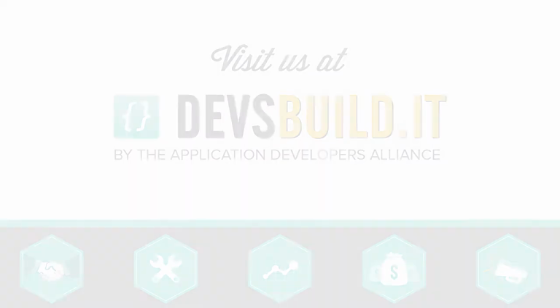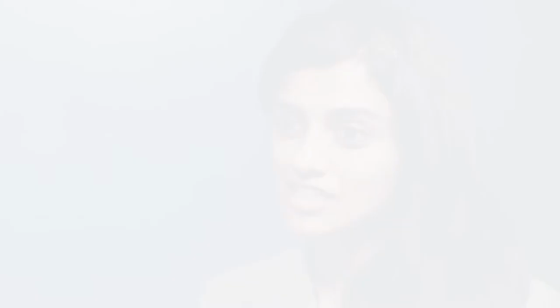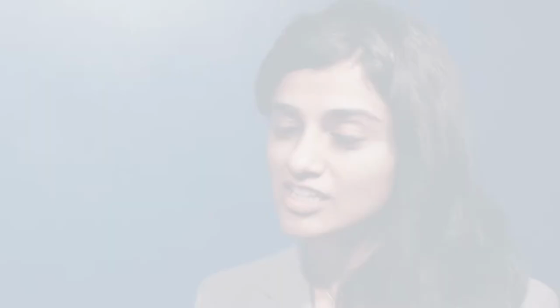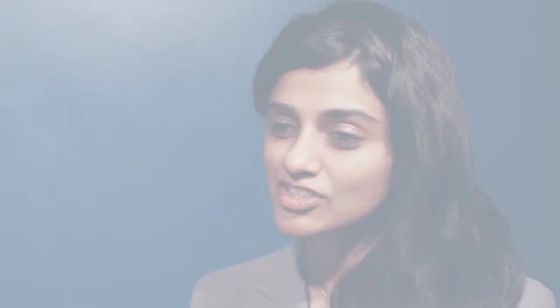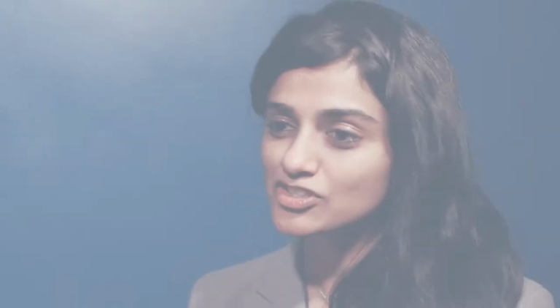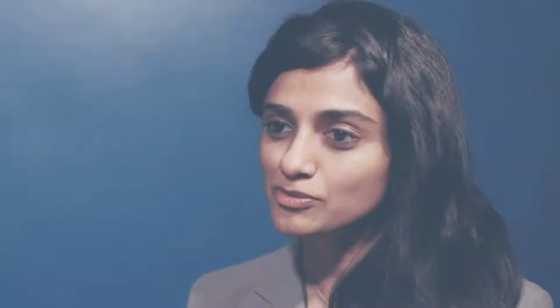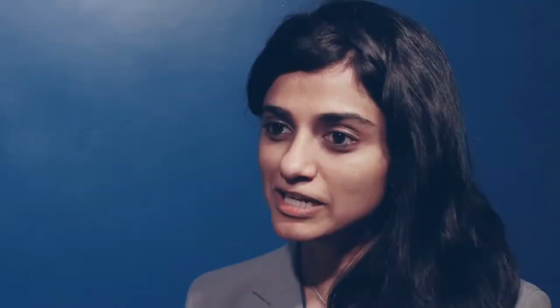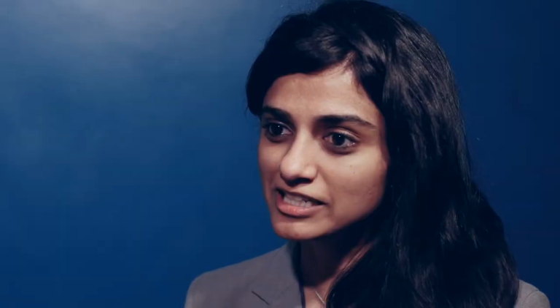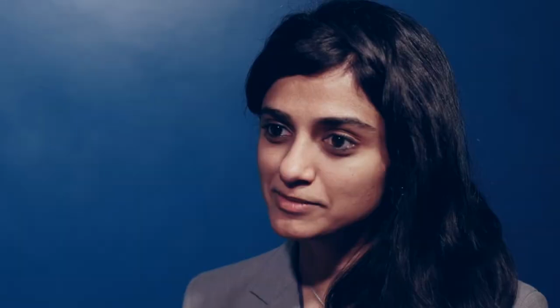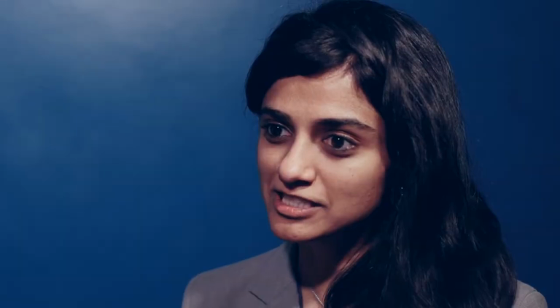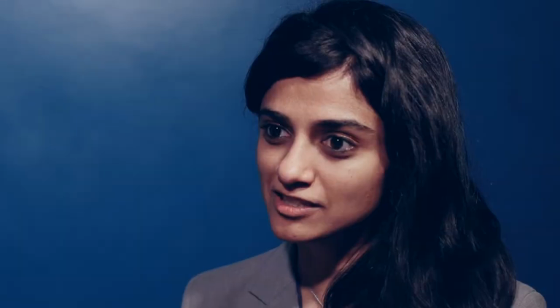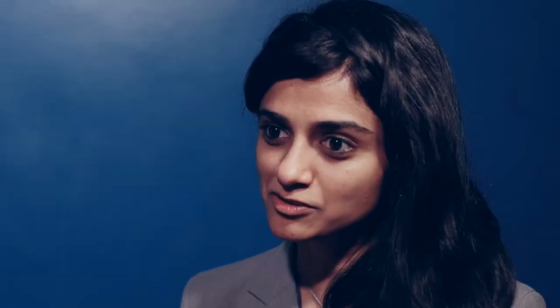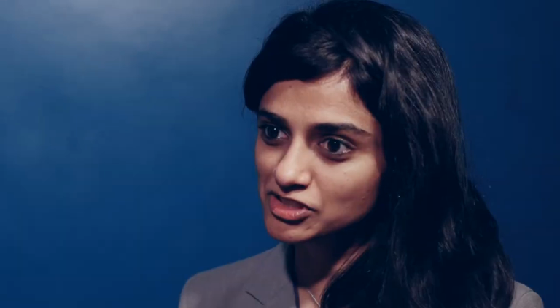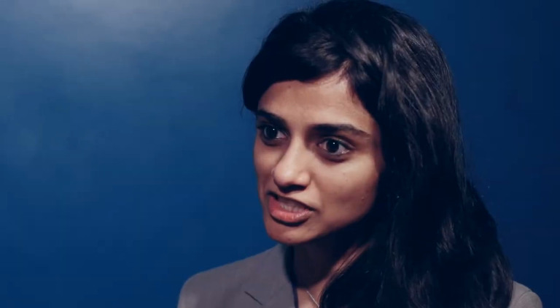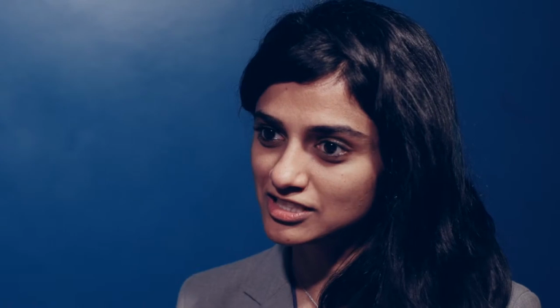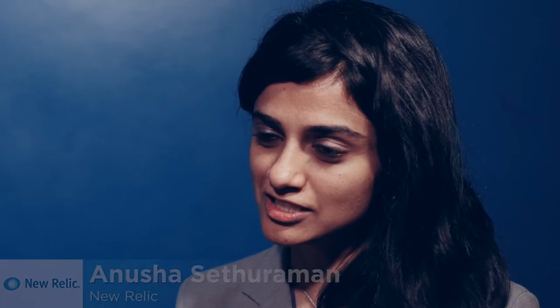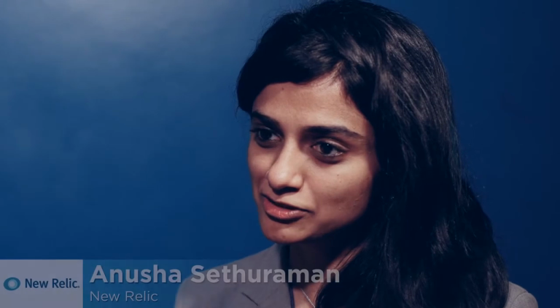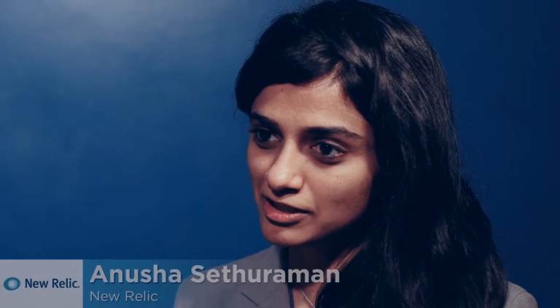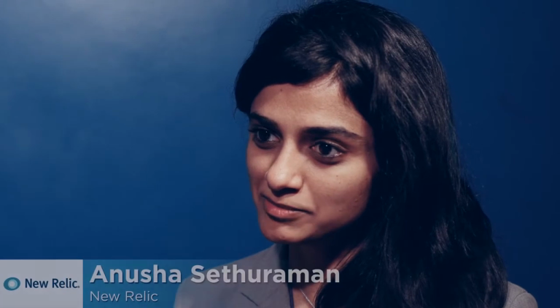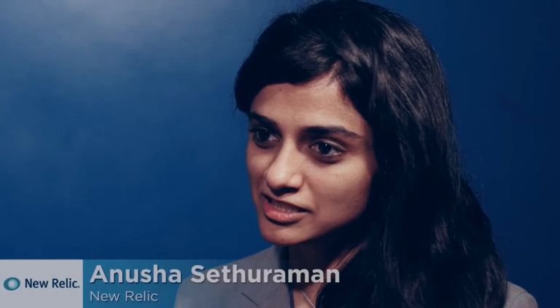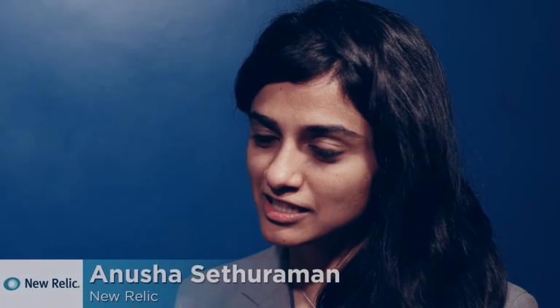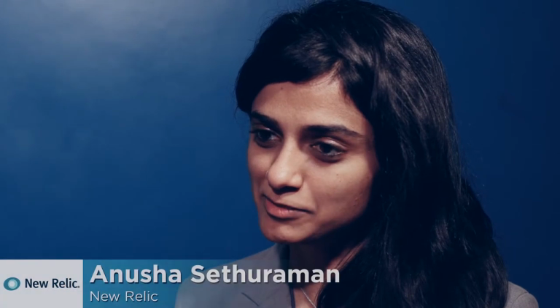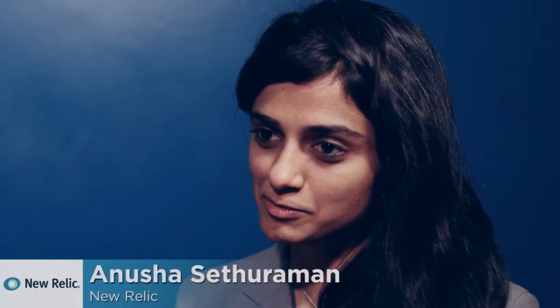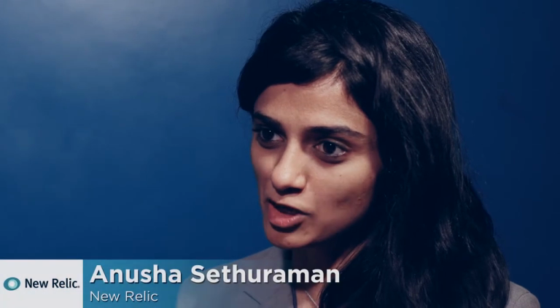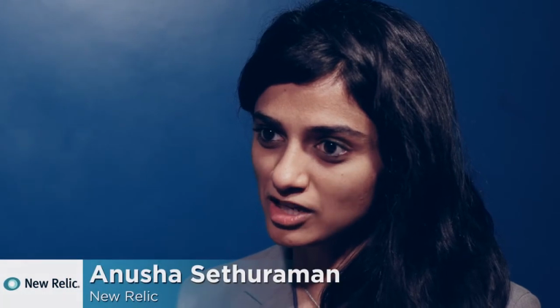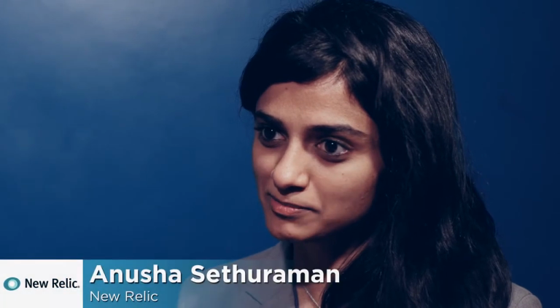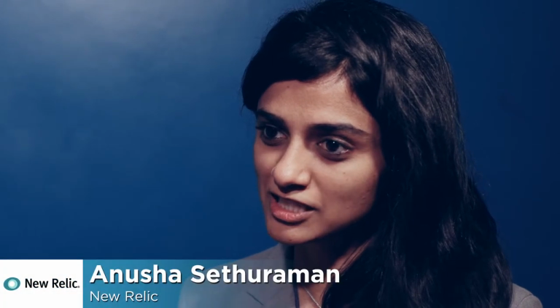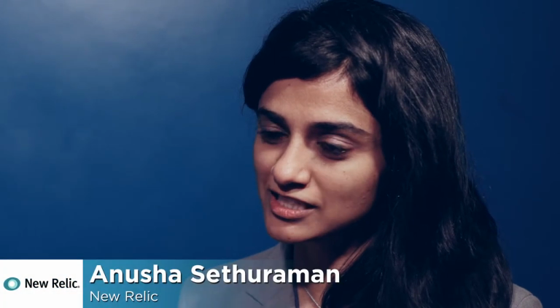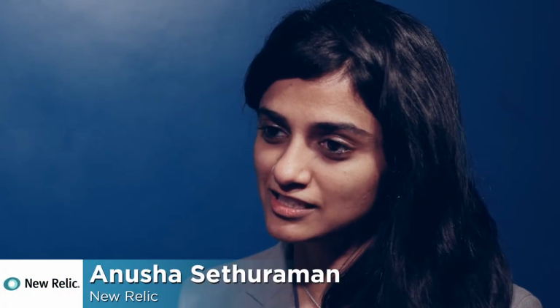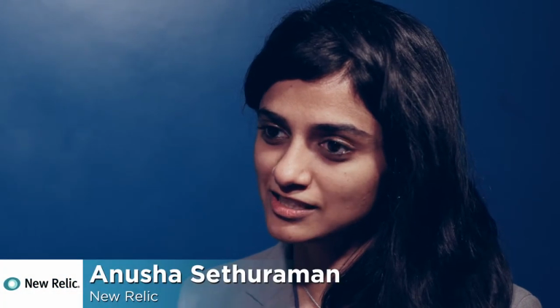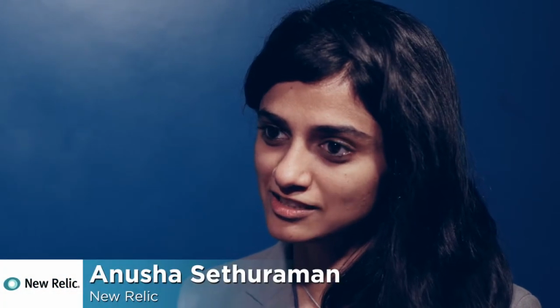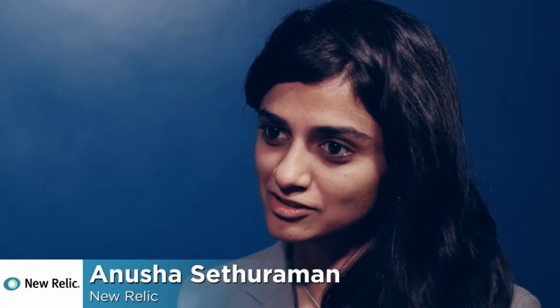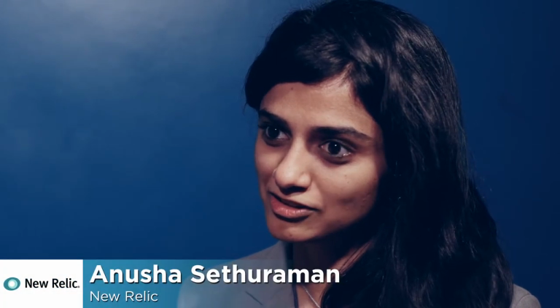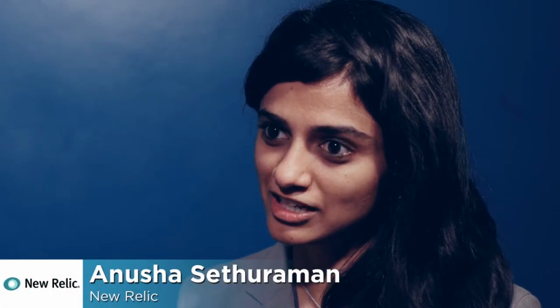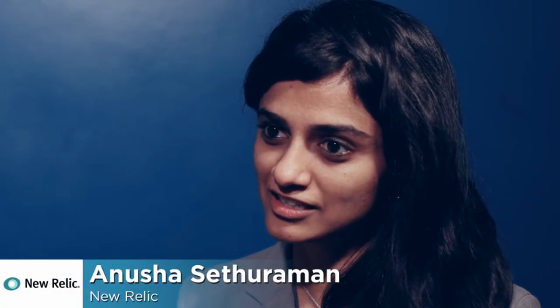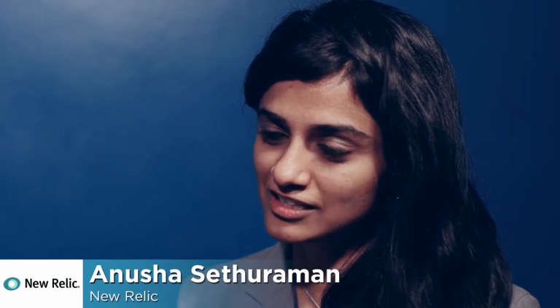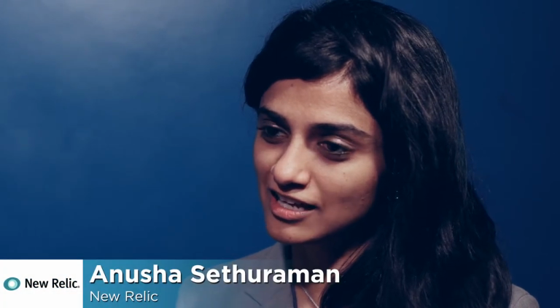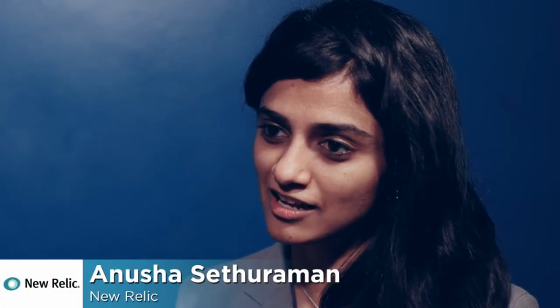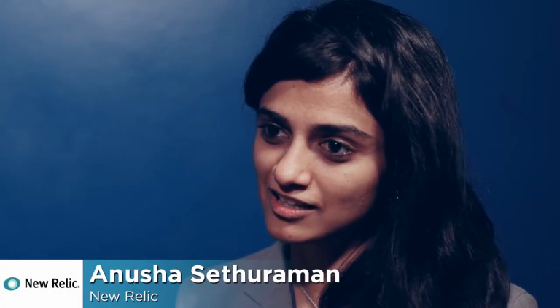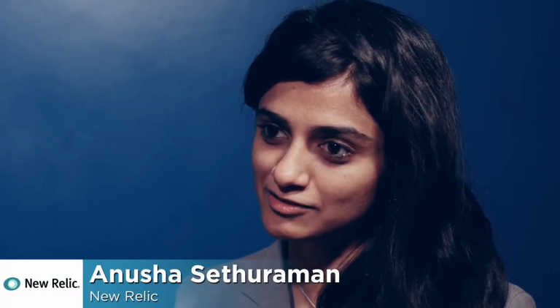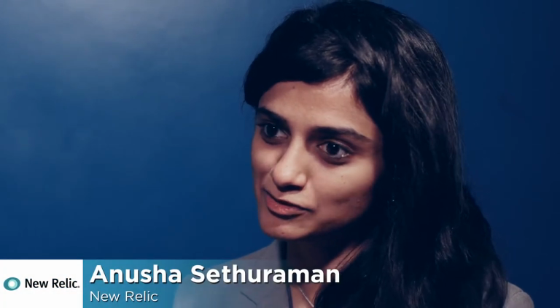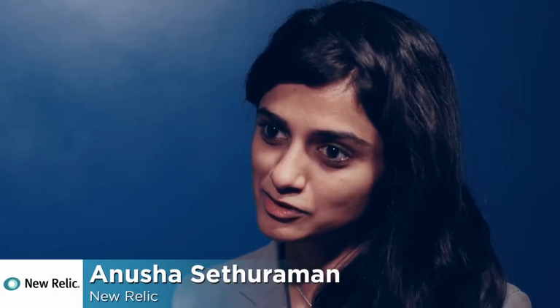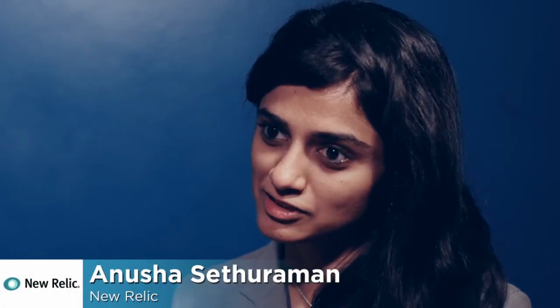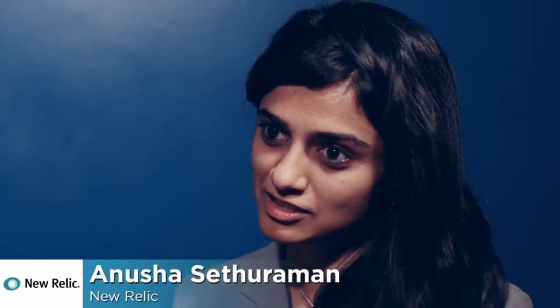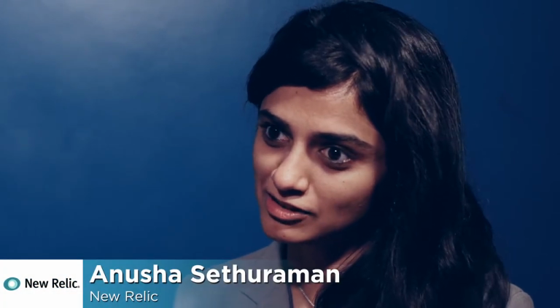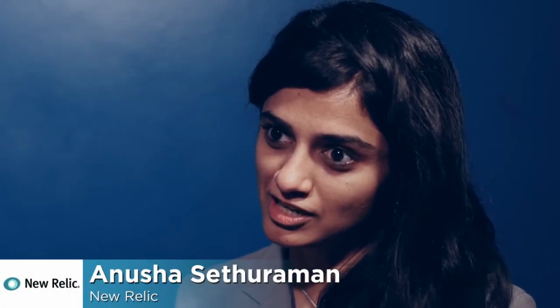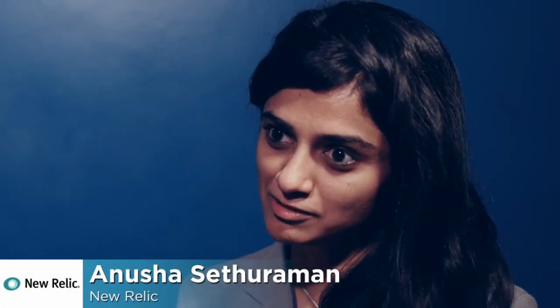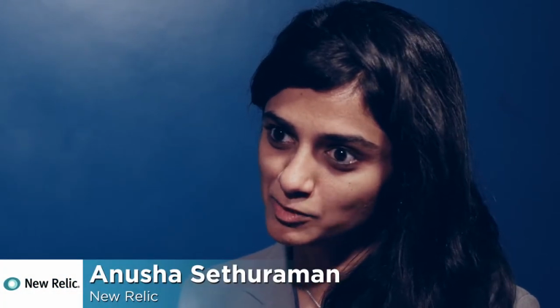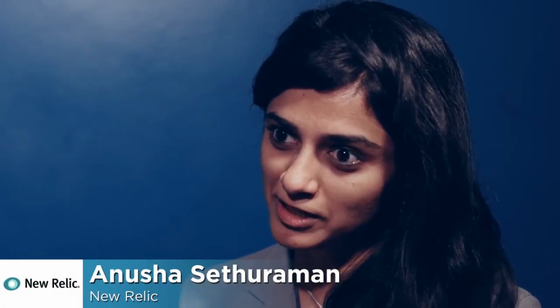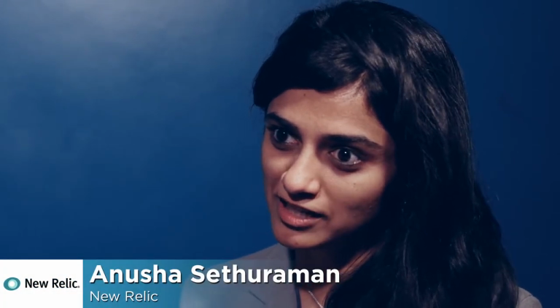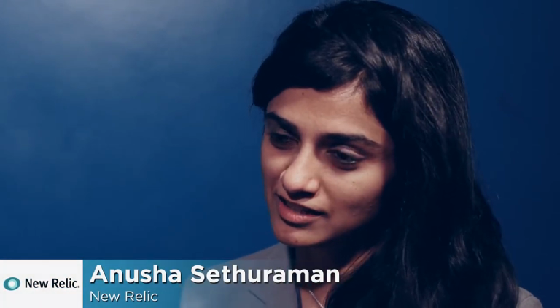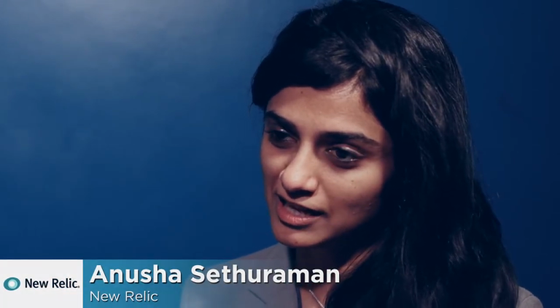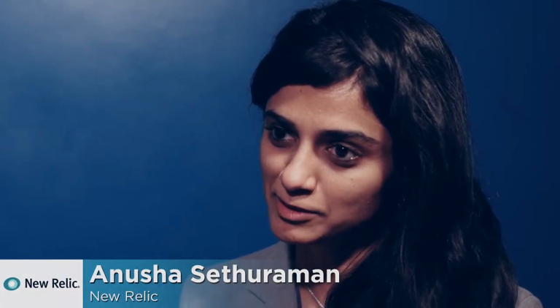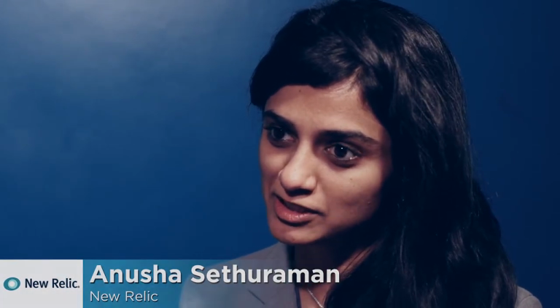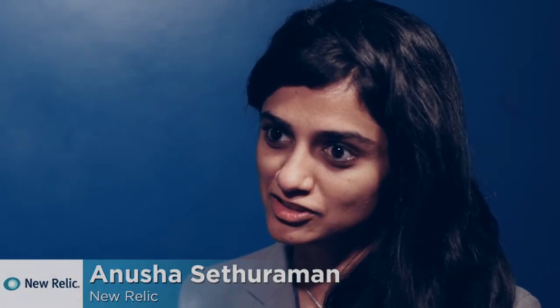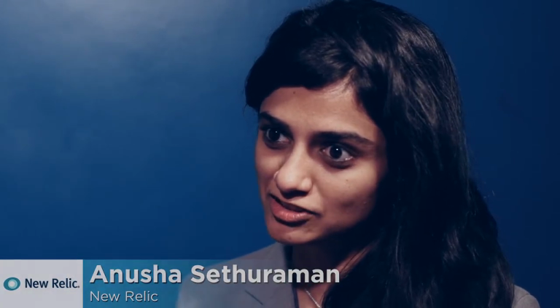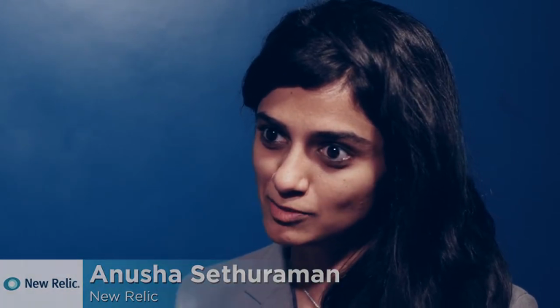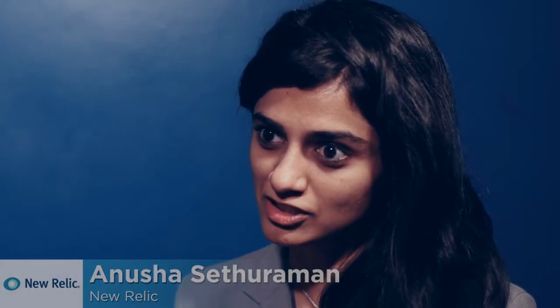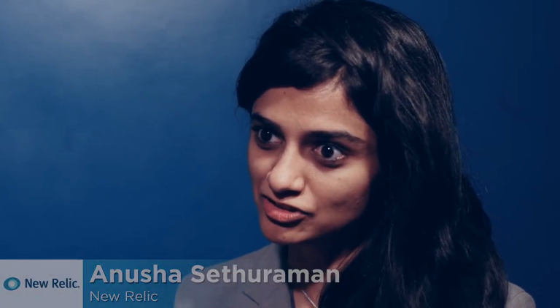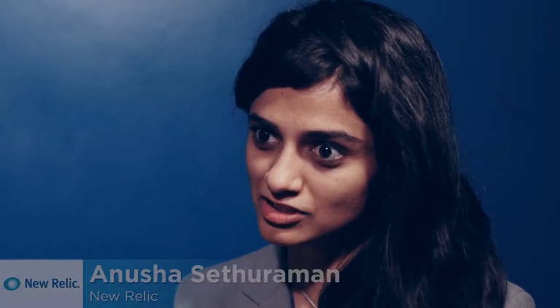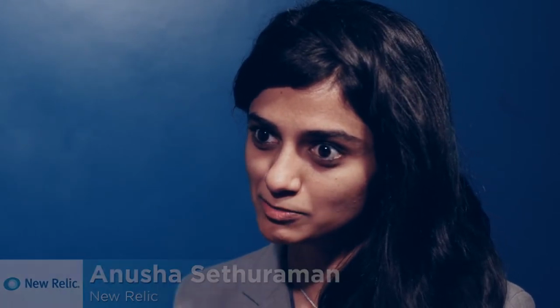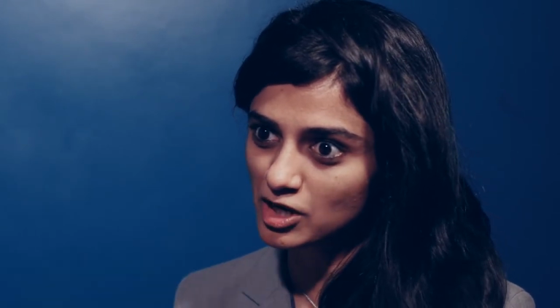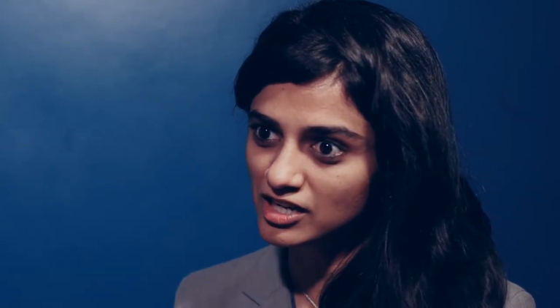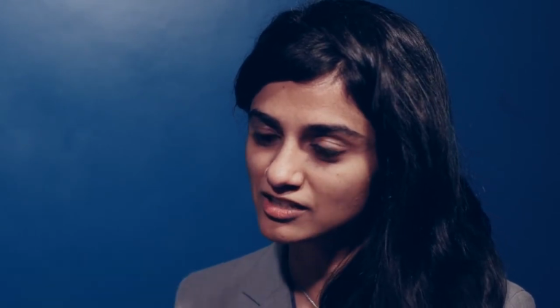My name is Anusha Setaraman. I'm in product marketing at New Relic, and I focus on our mobile application monitoring product.